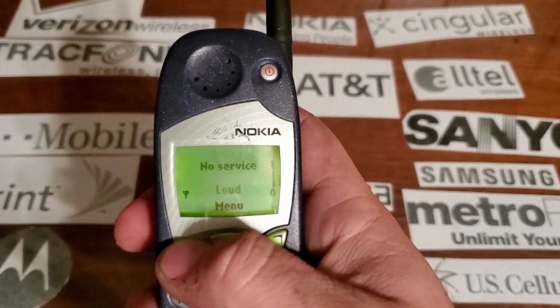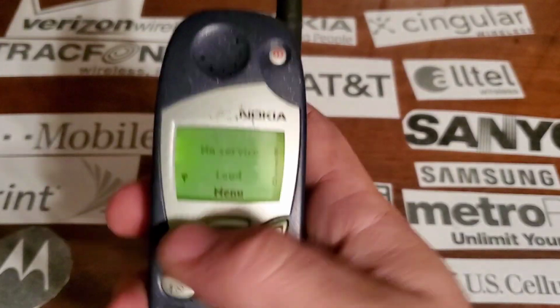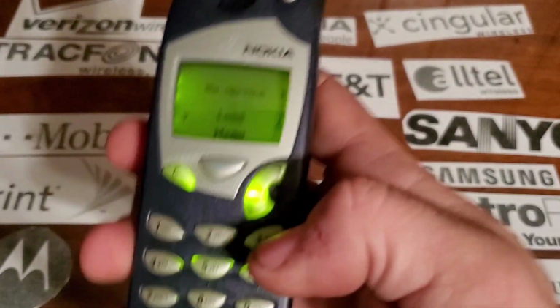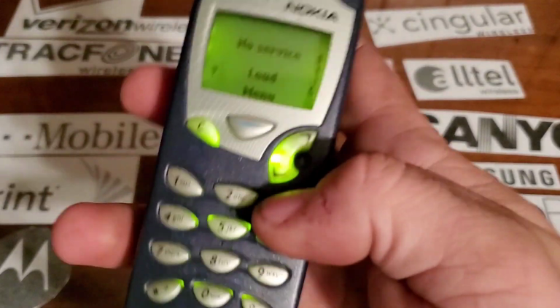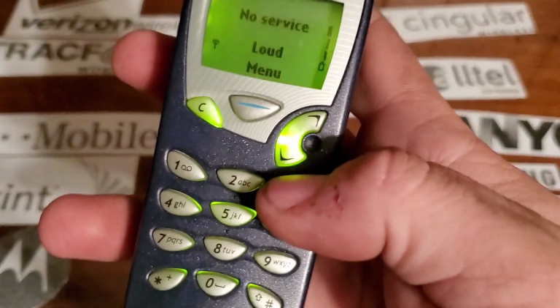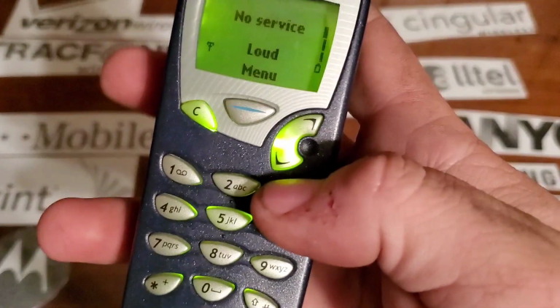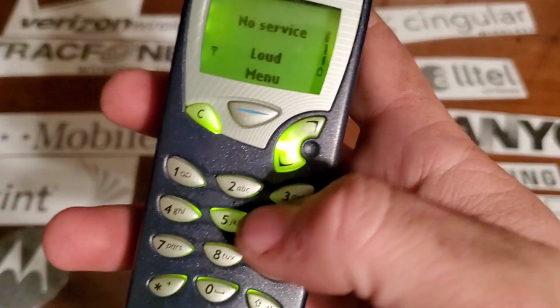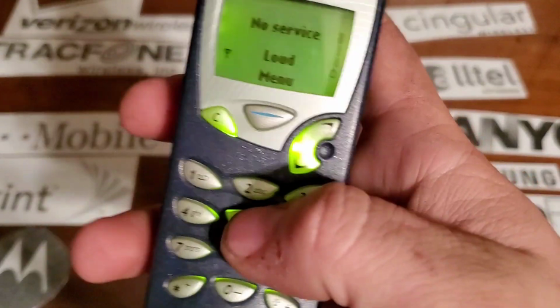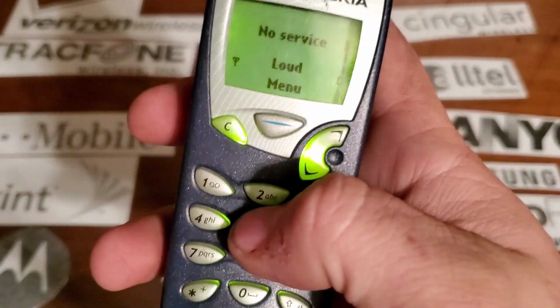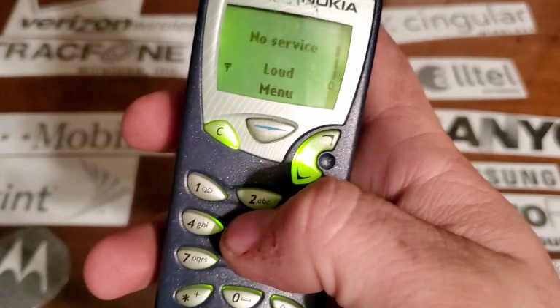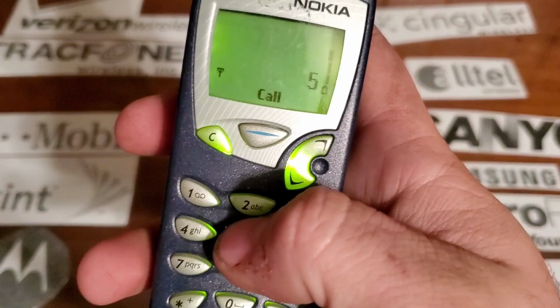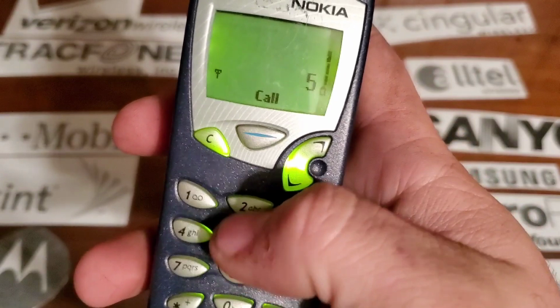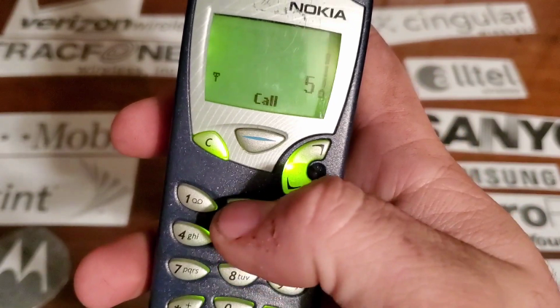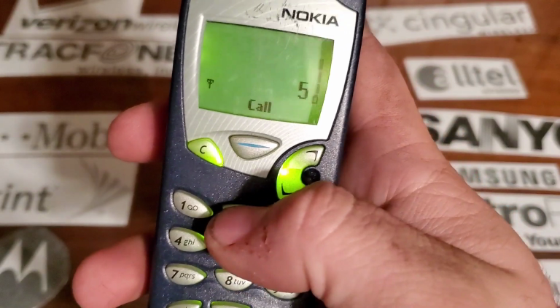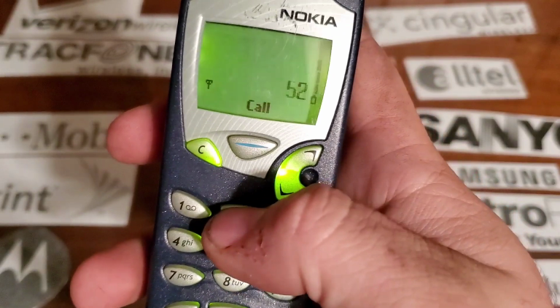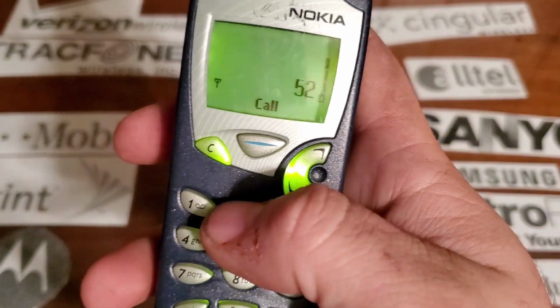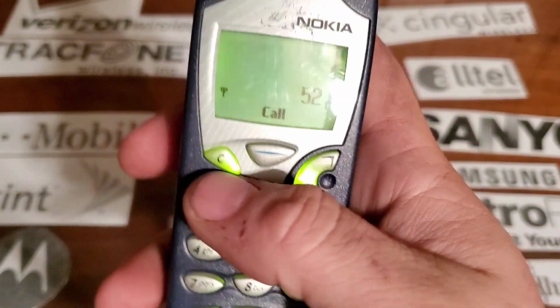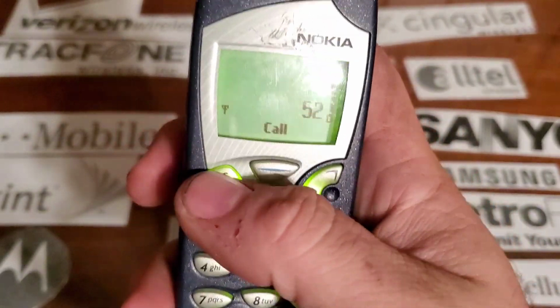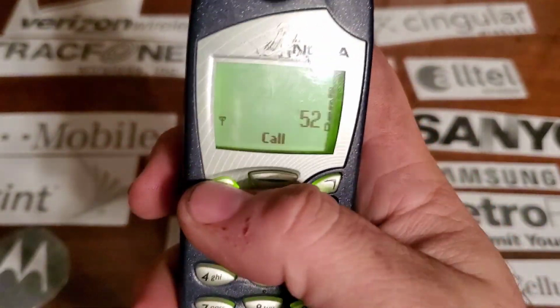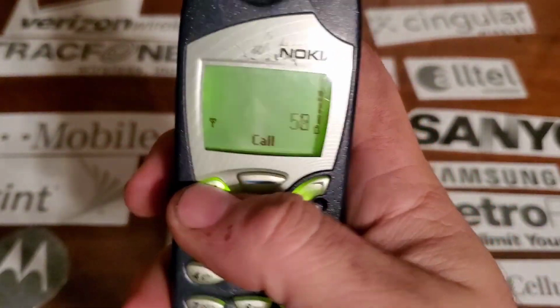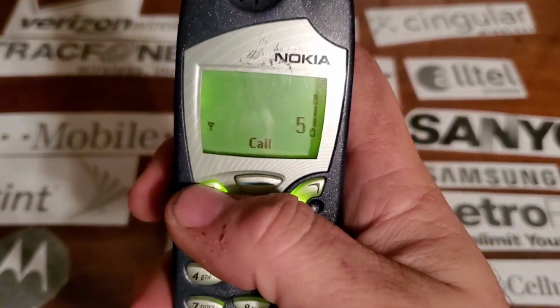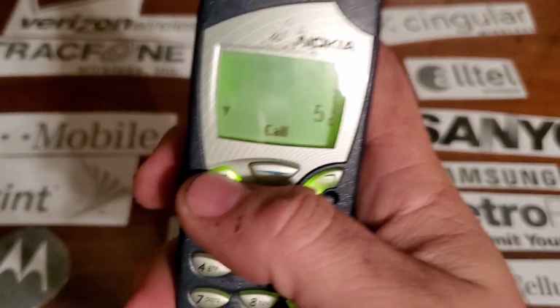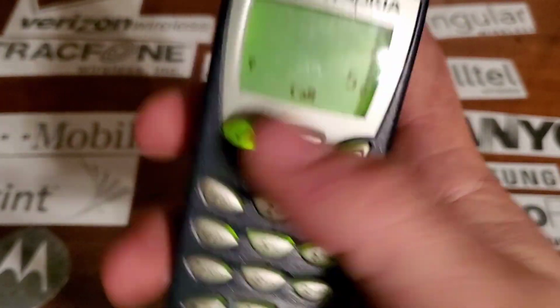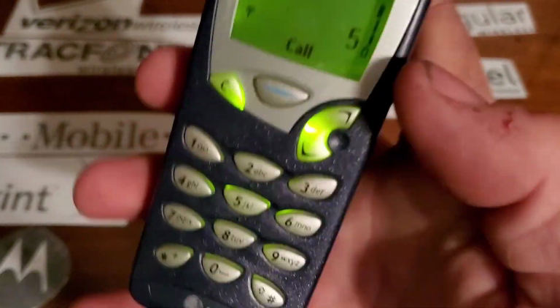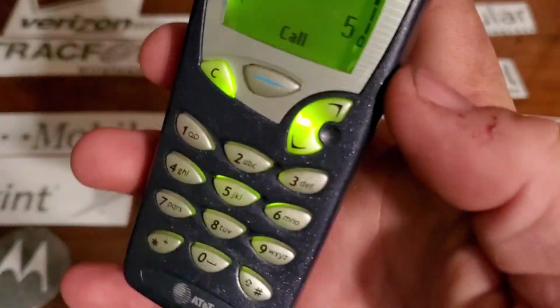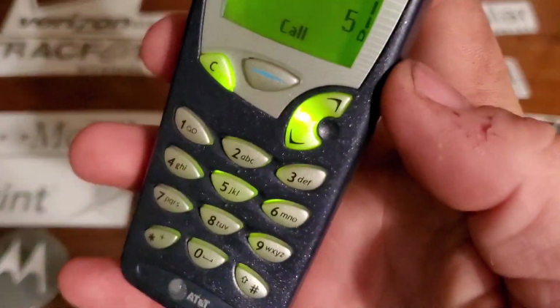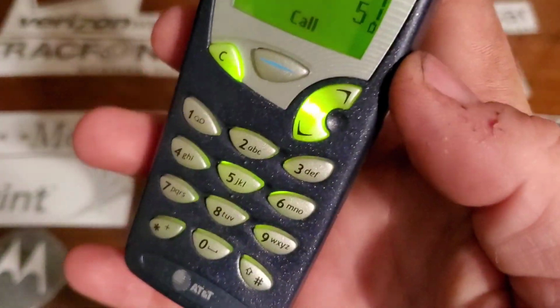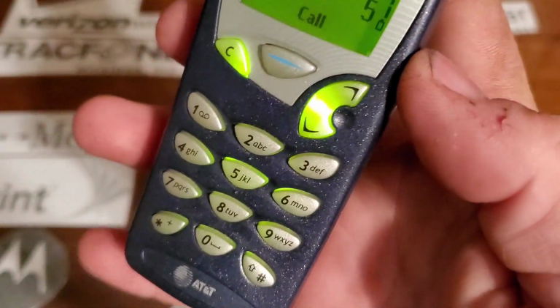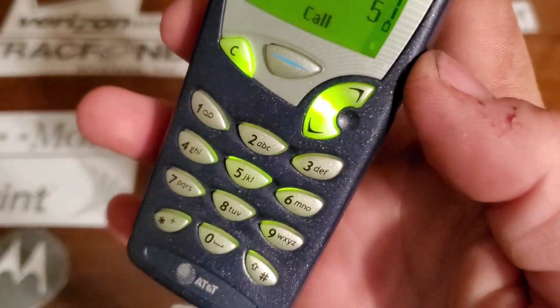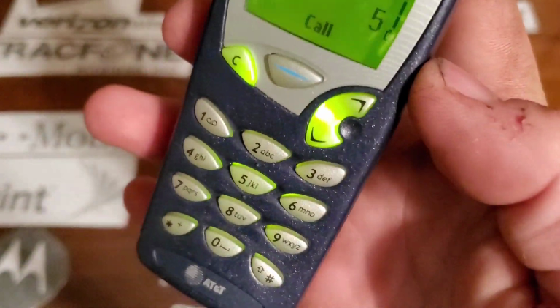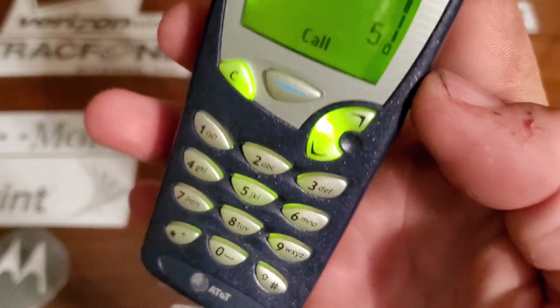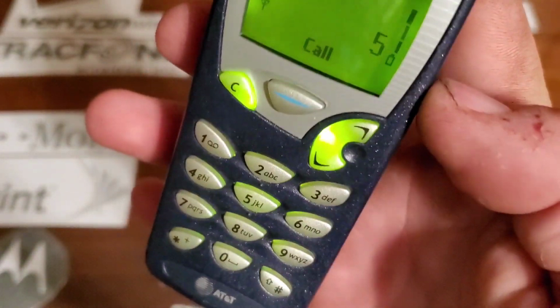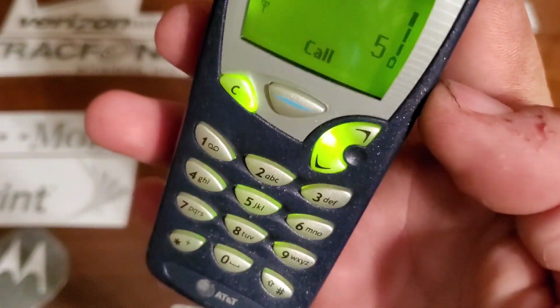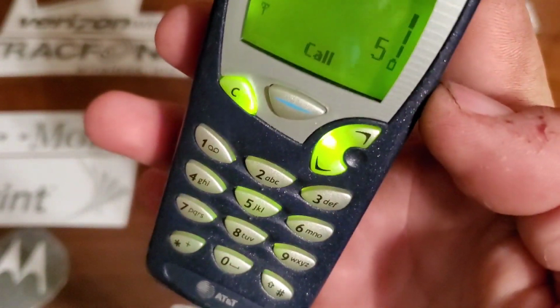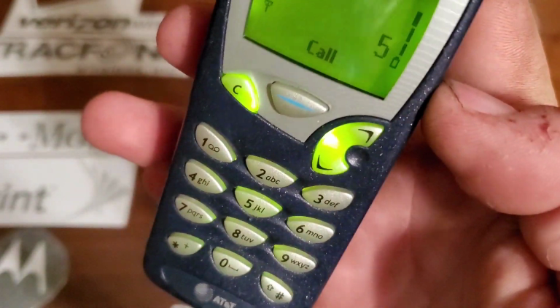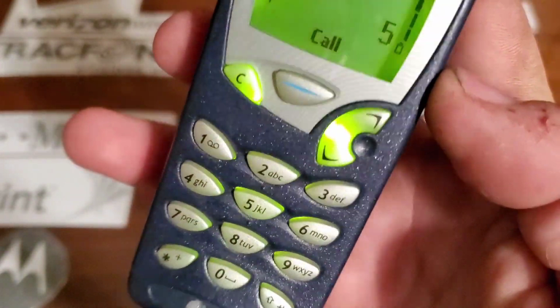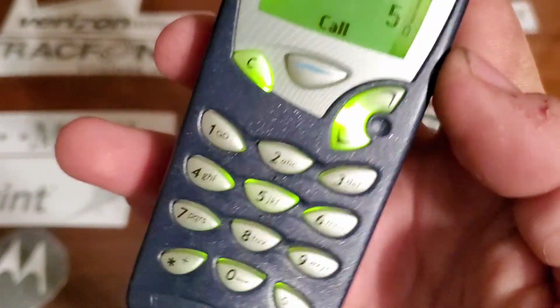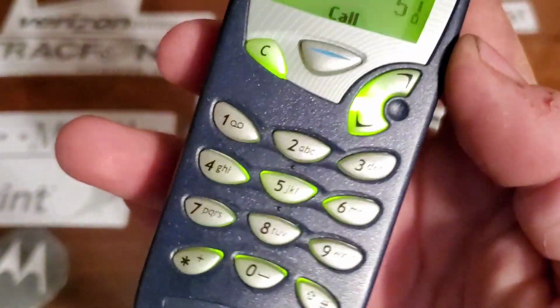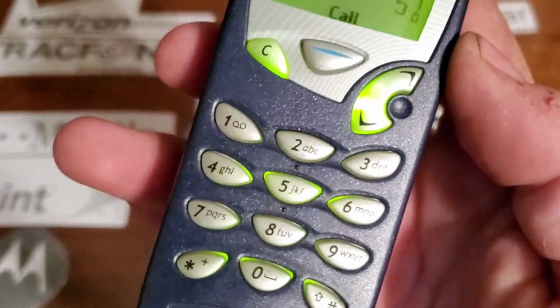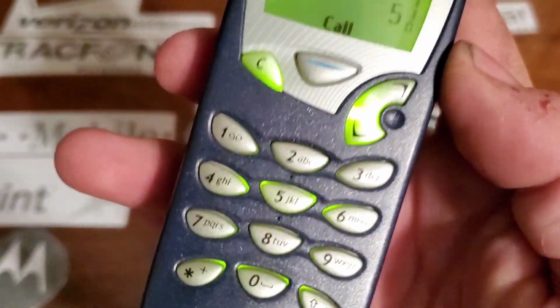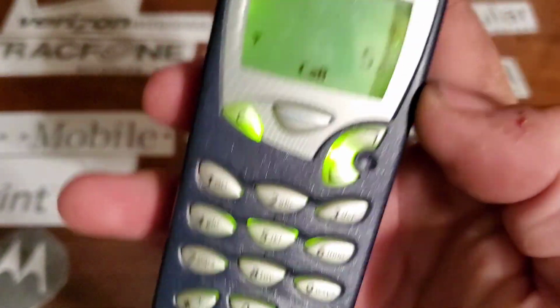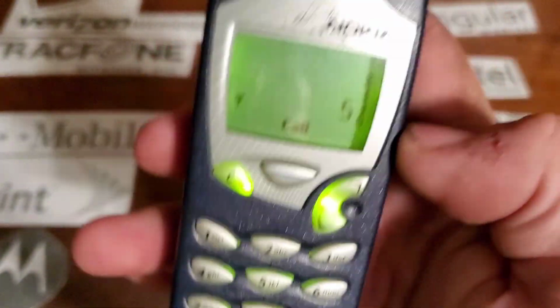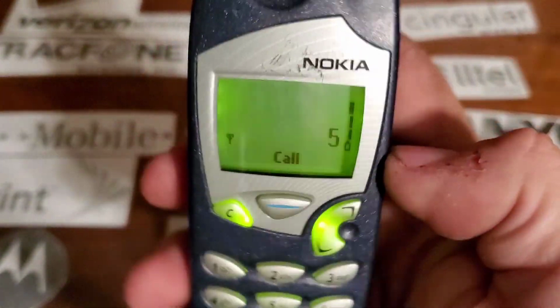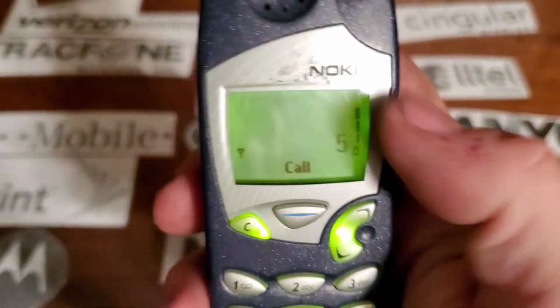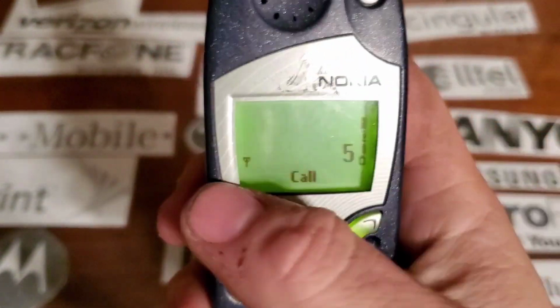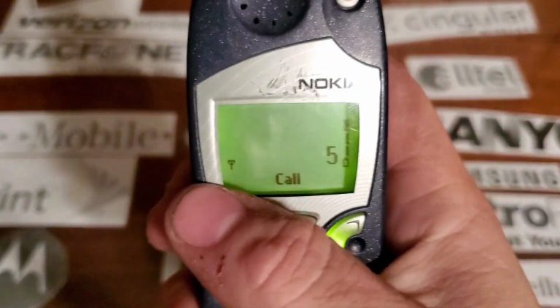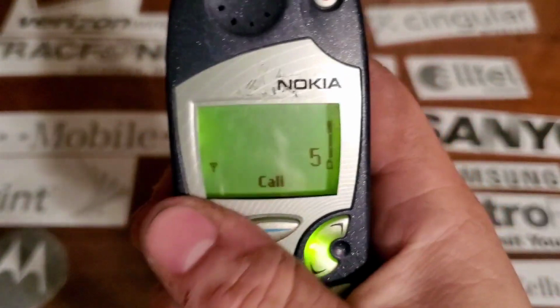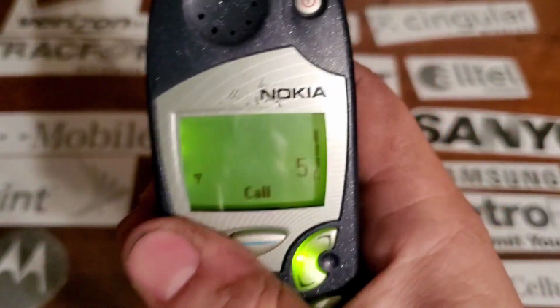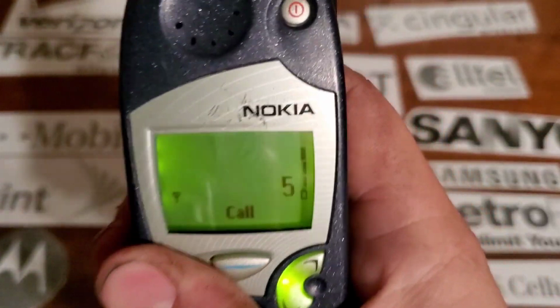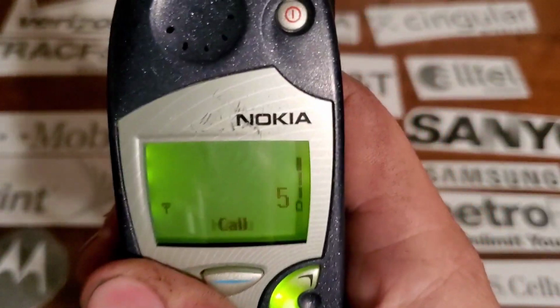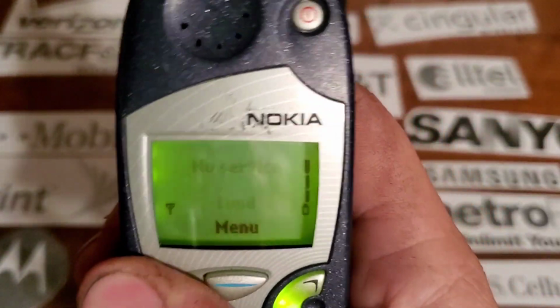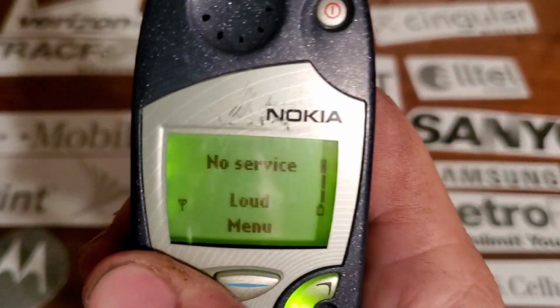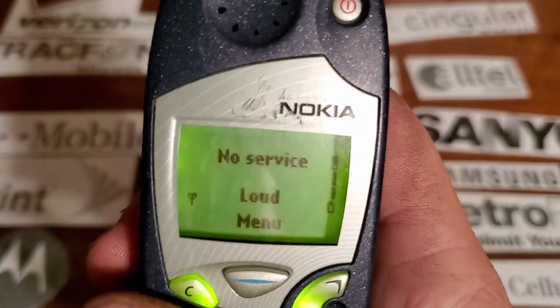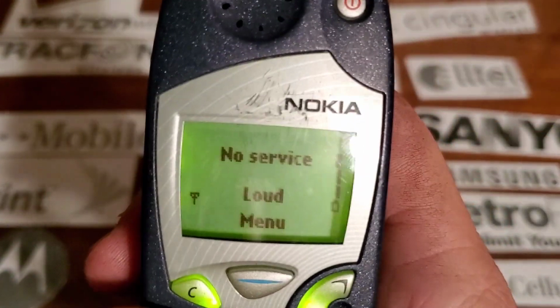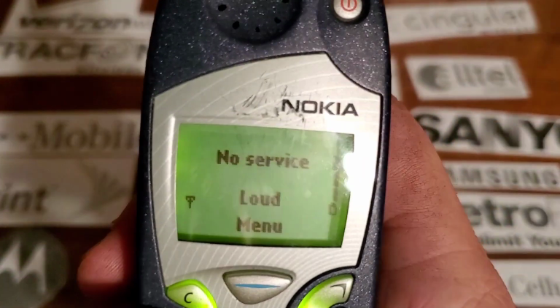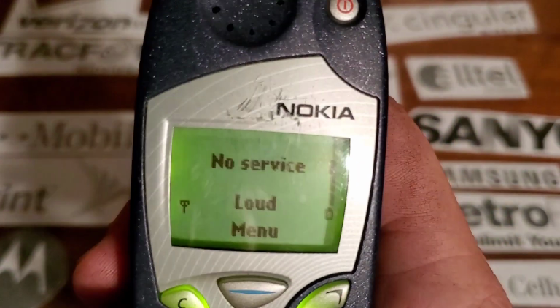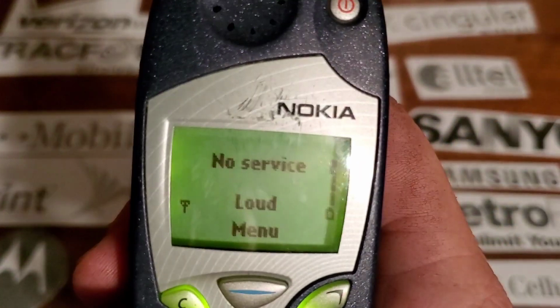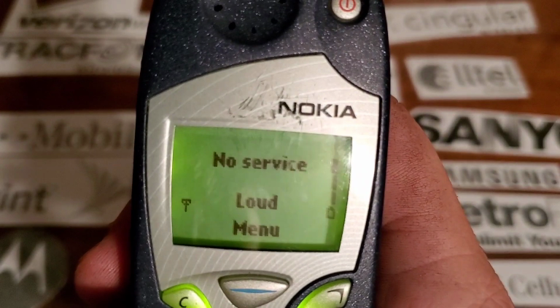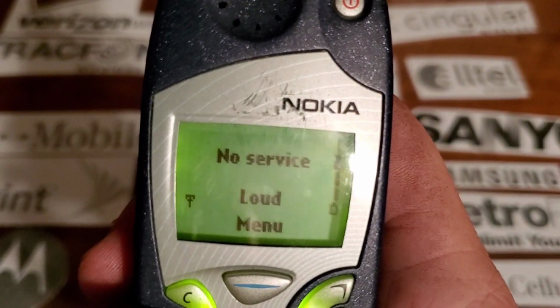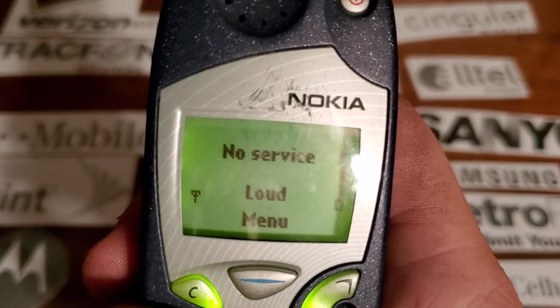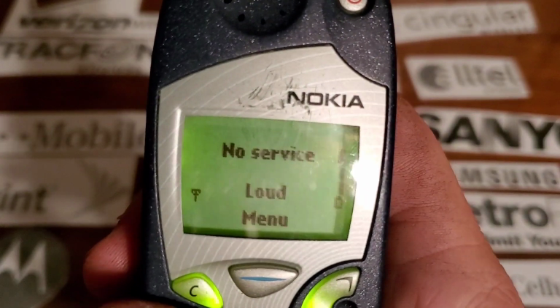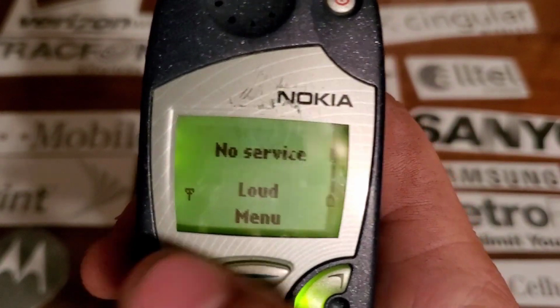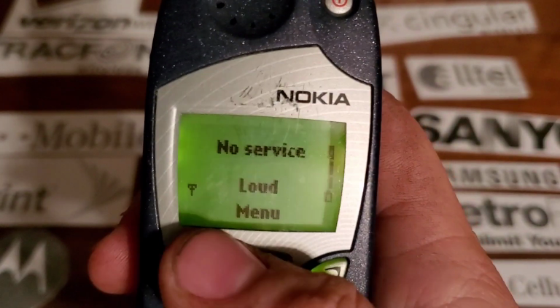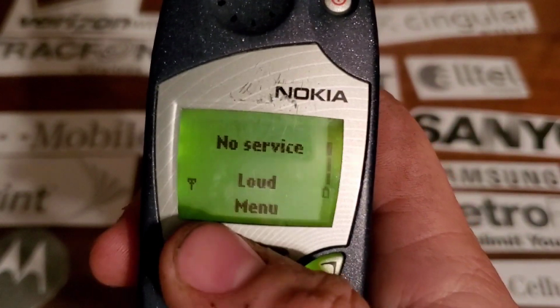On the front you have a rubber keypad that lights up in green. You also have your green display.